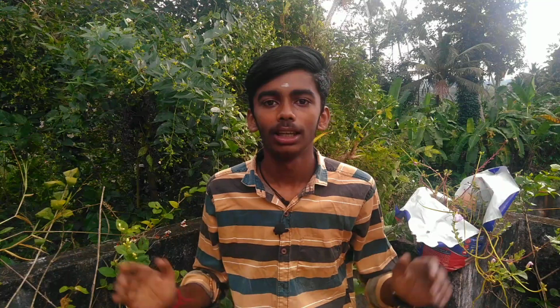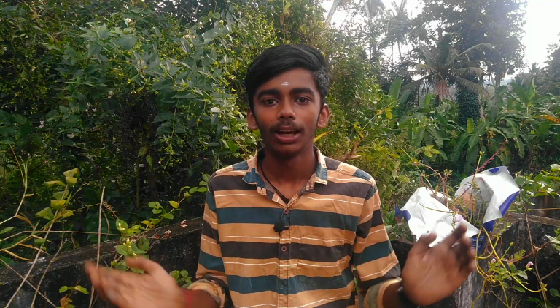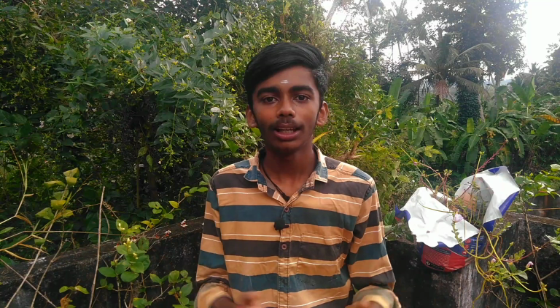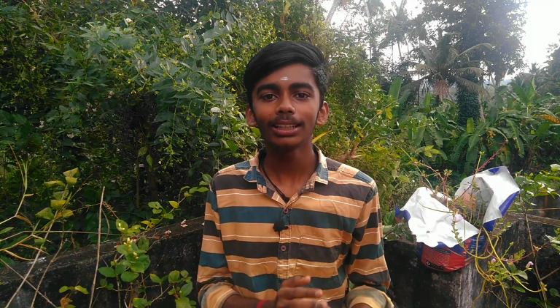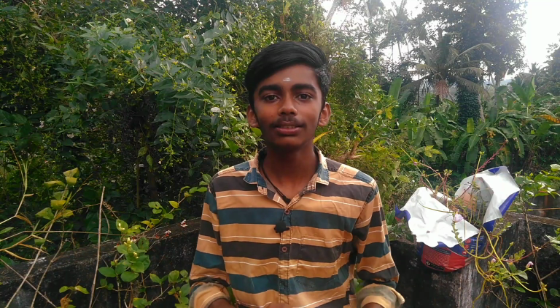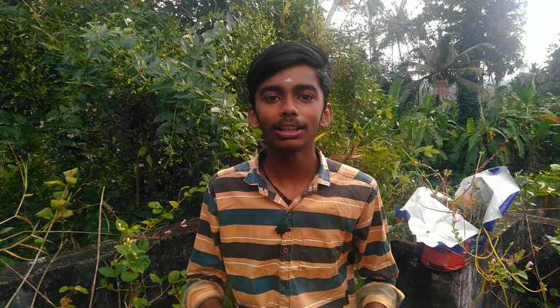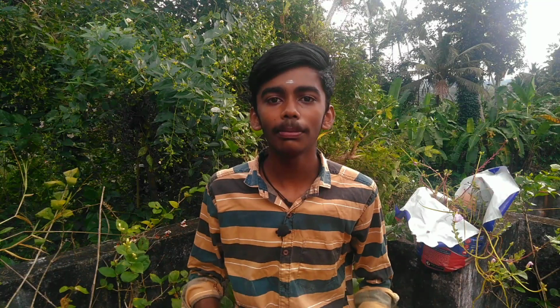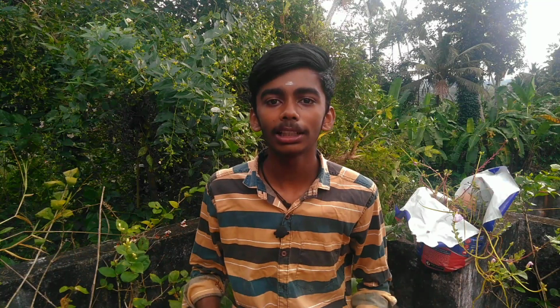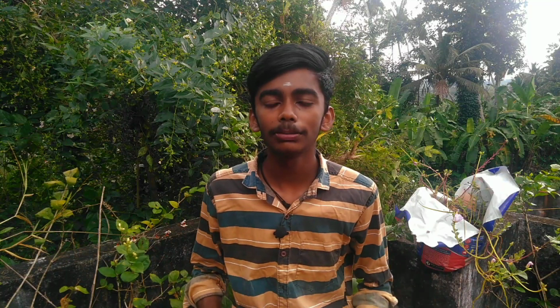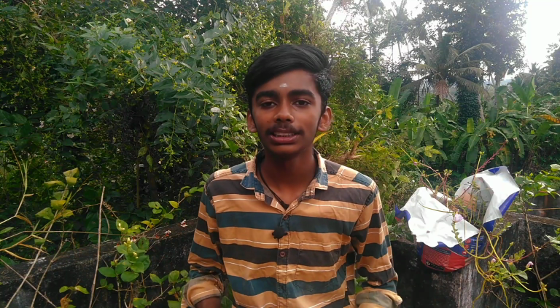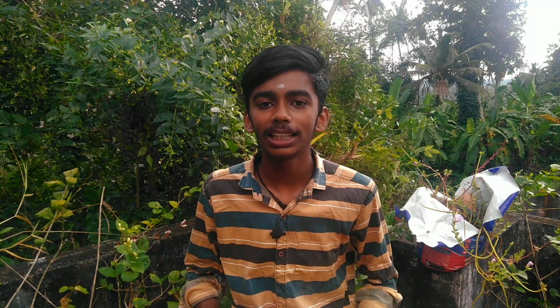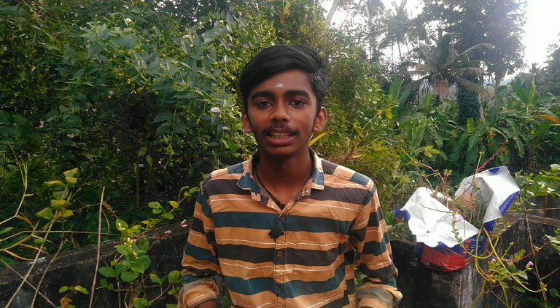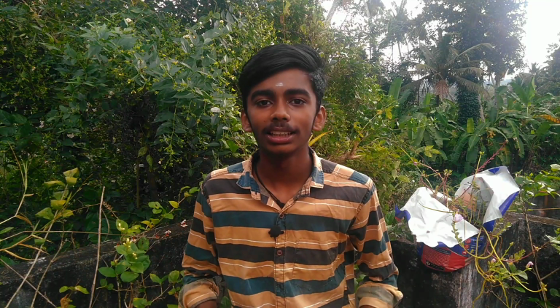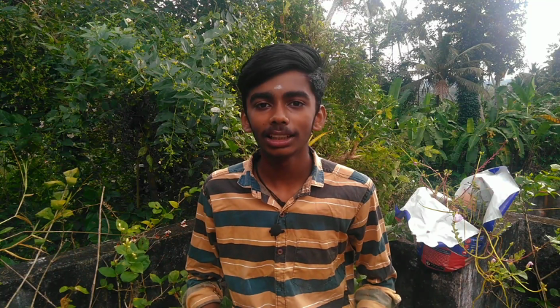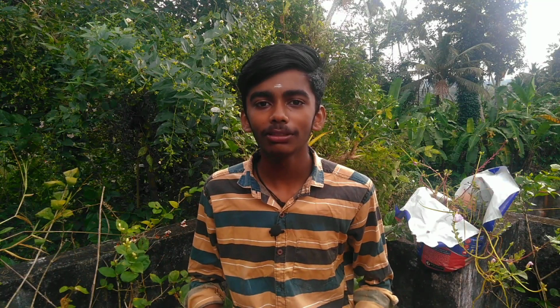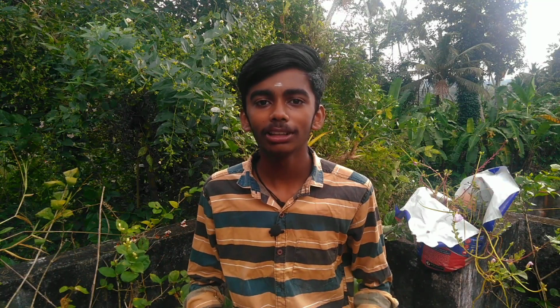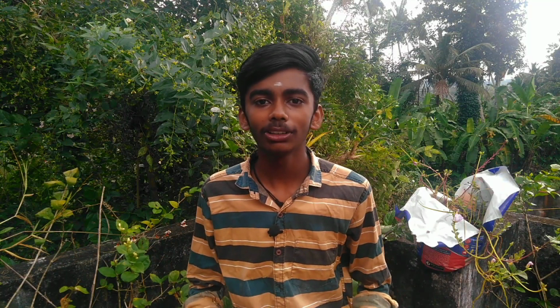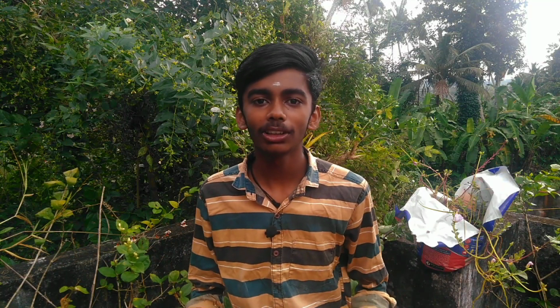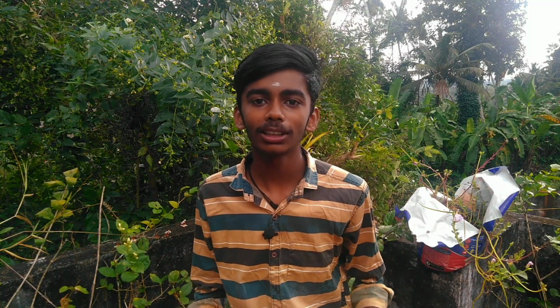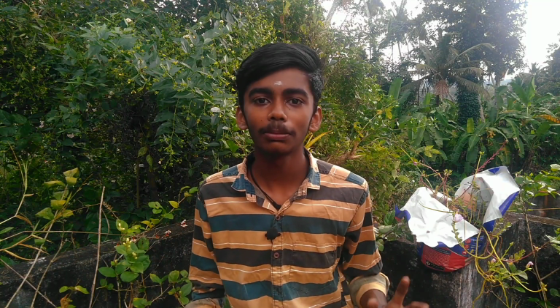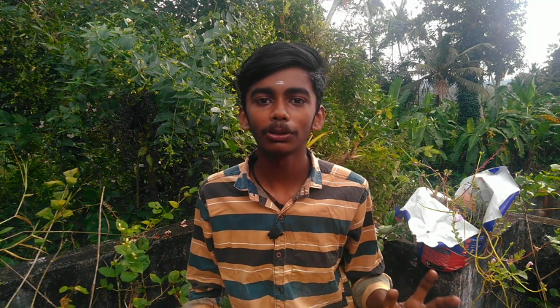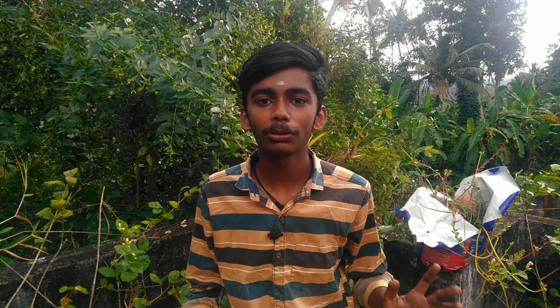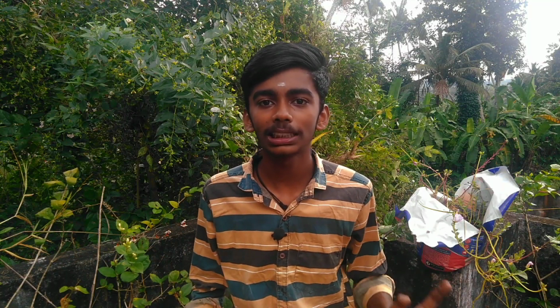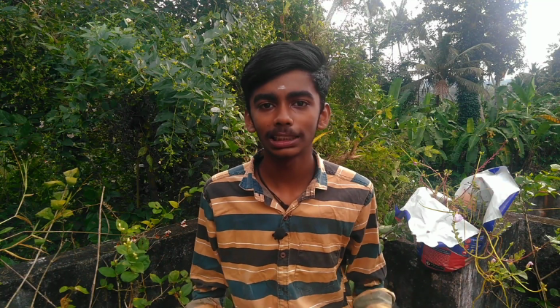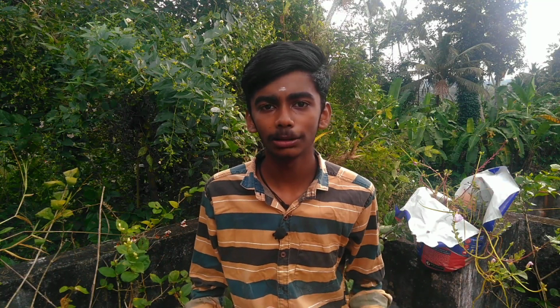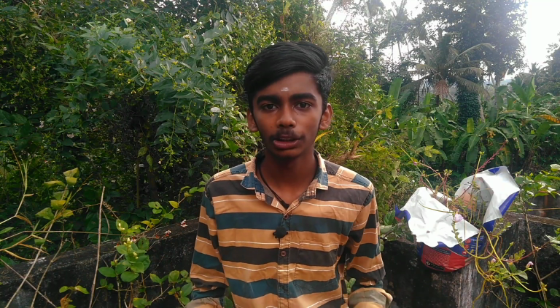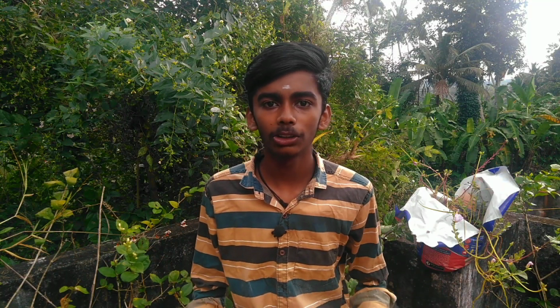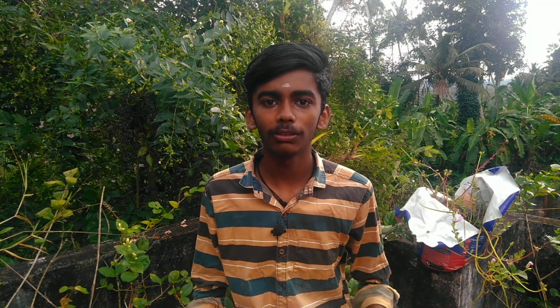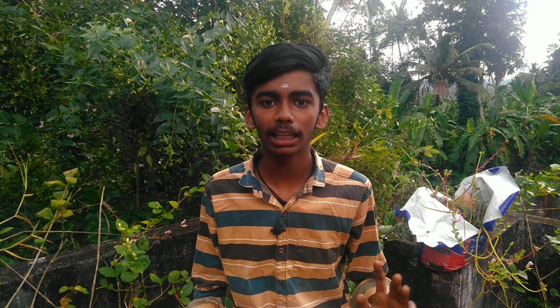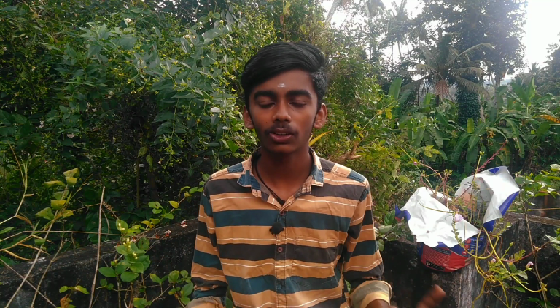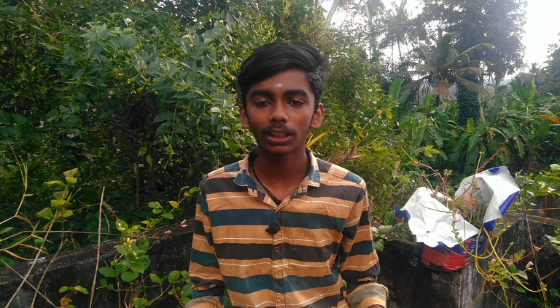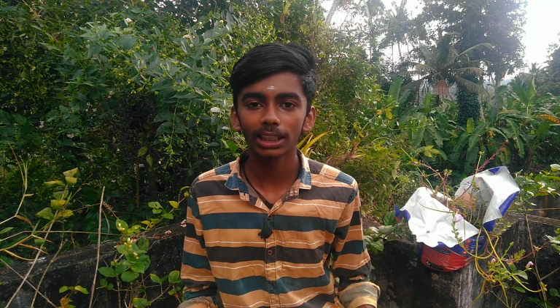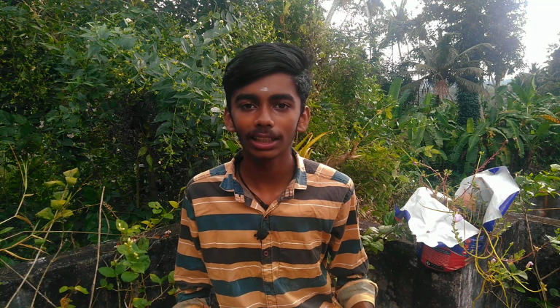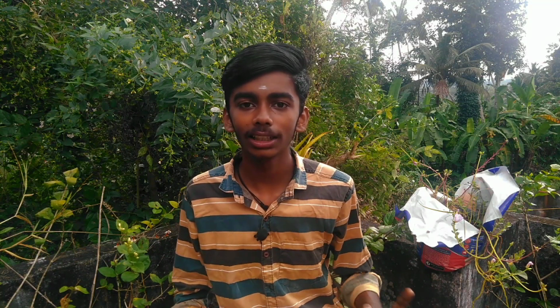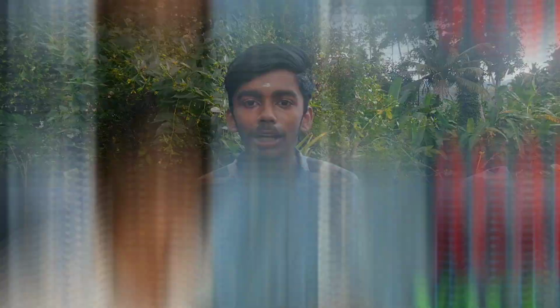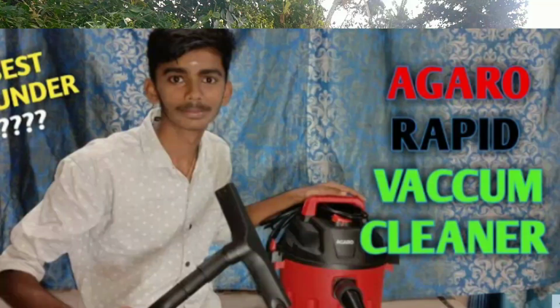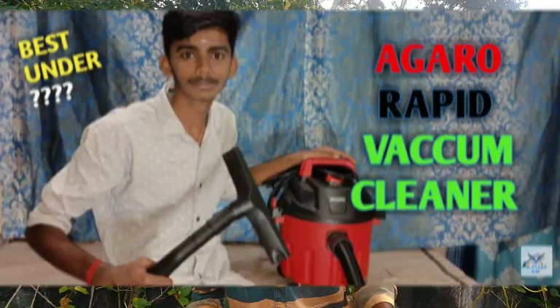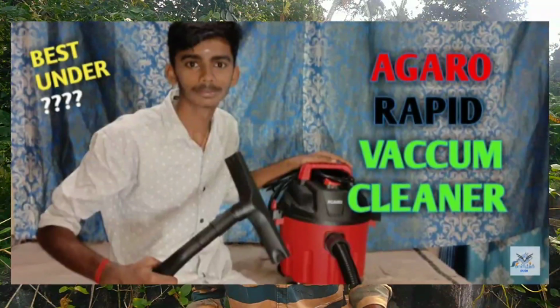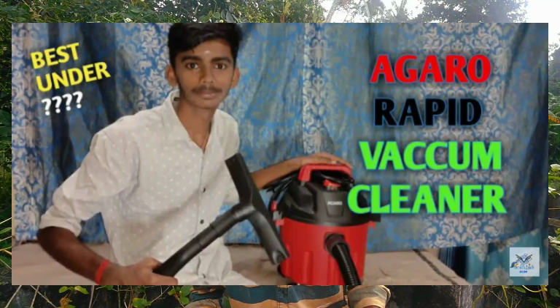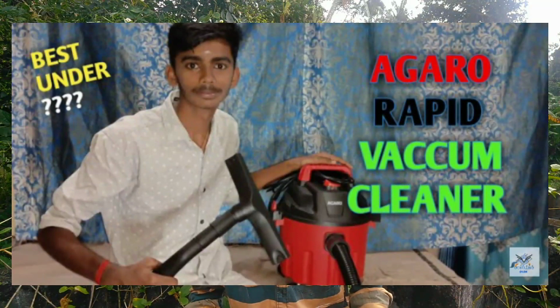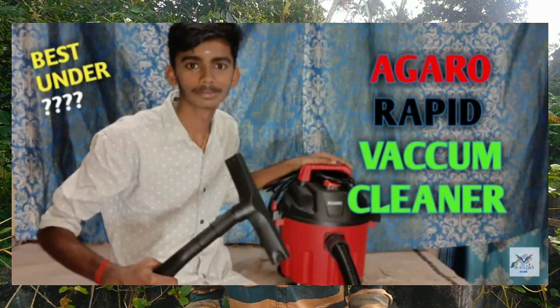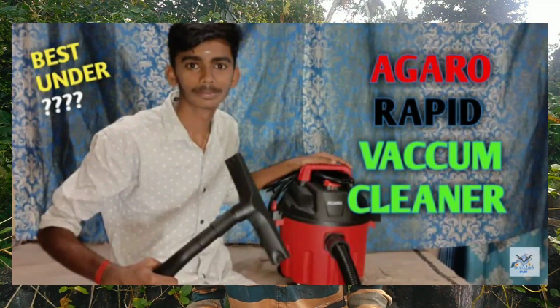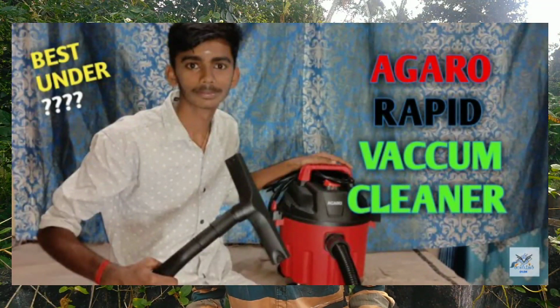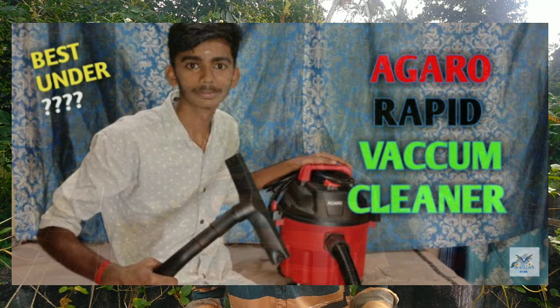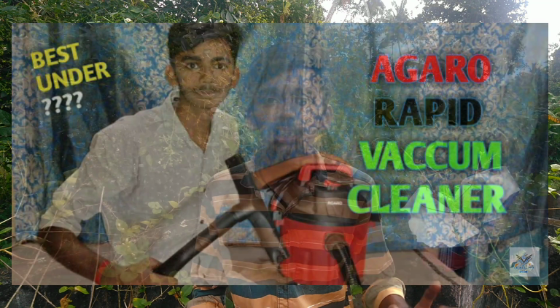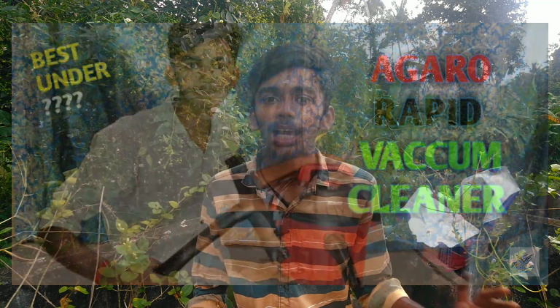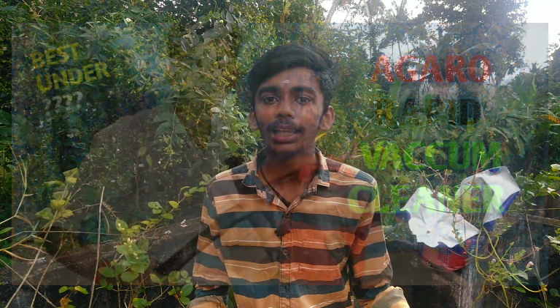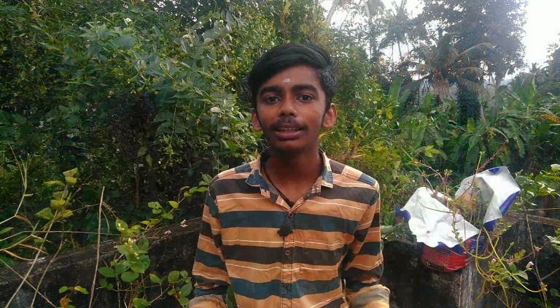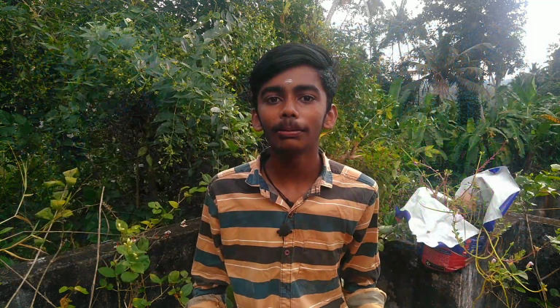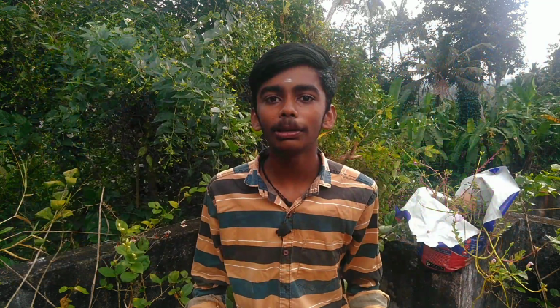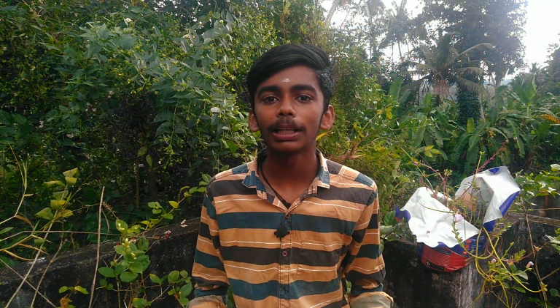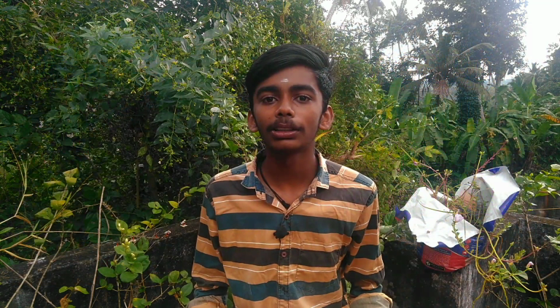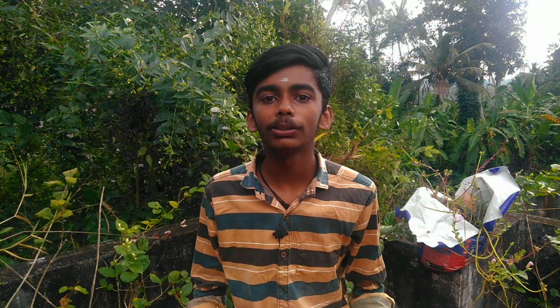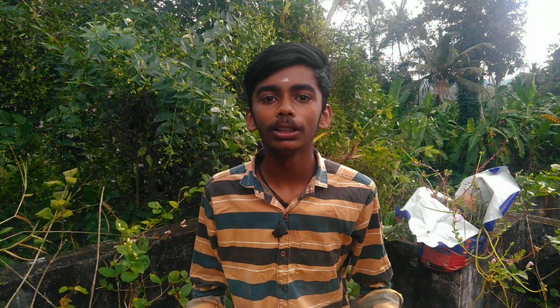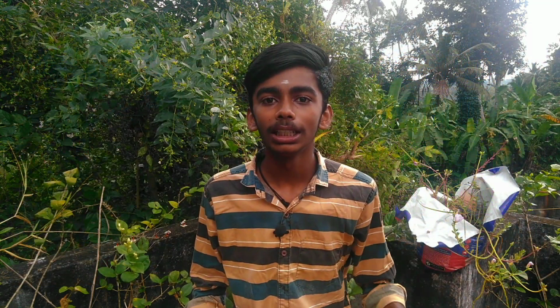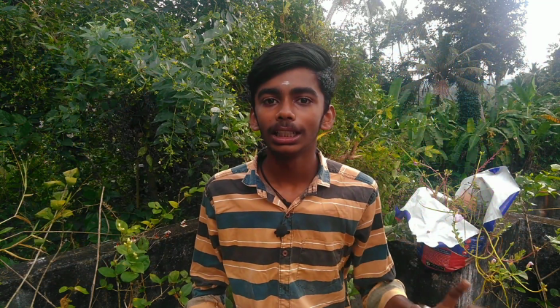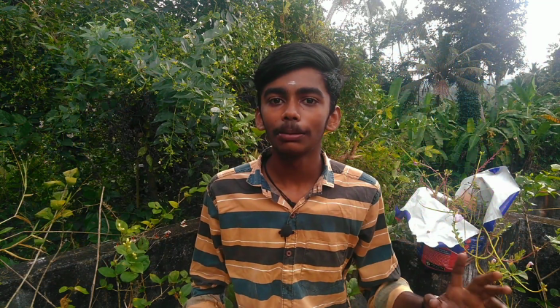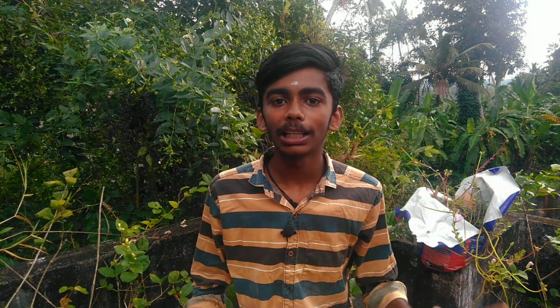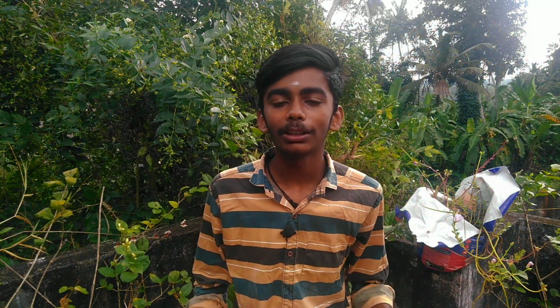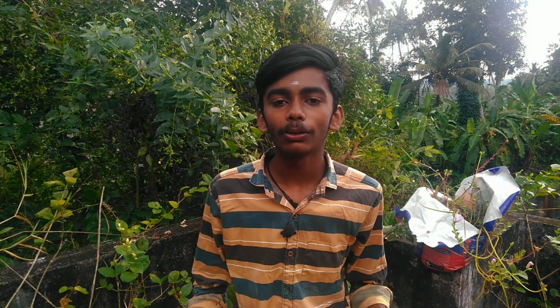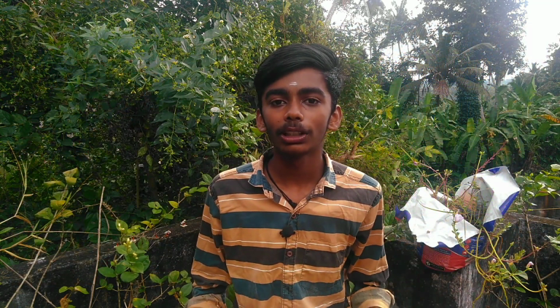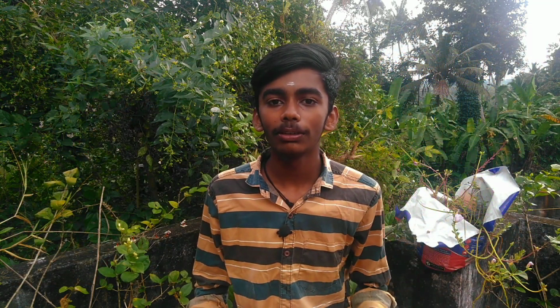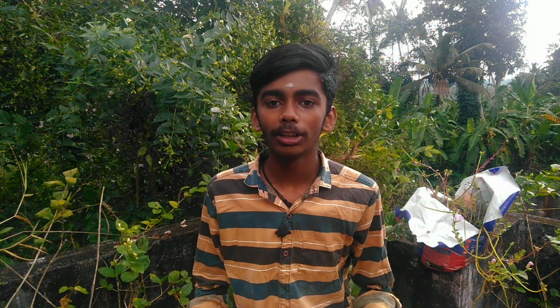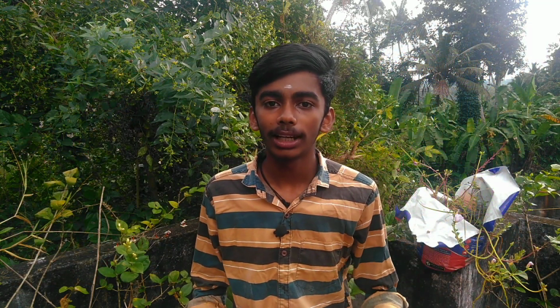Hello guys, welcome back to my channel. In this video, we are going to show you the unboxing video of the vacuum liner, and we are going to show you the working video.